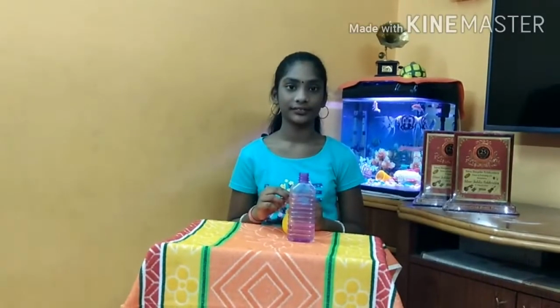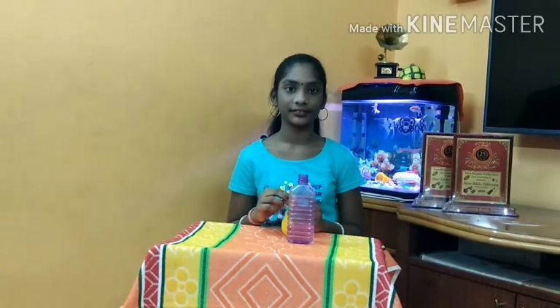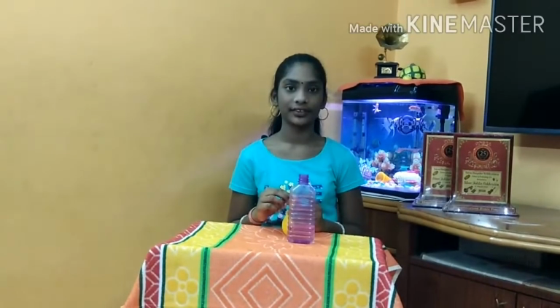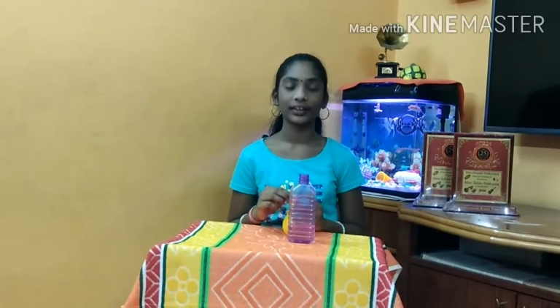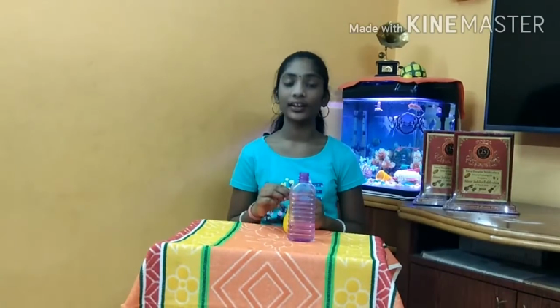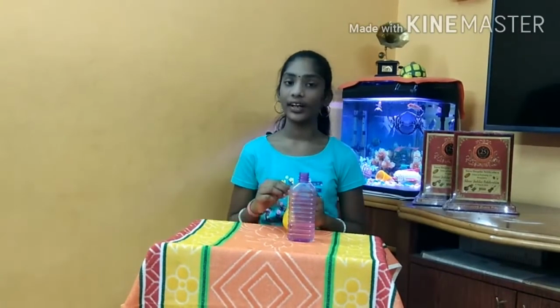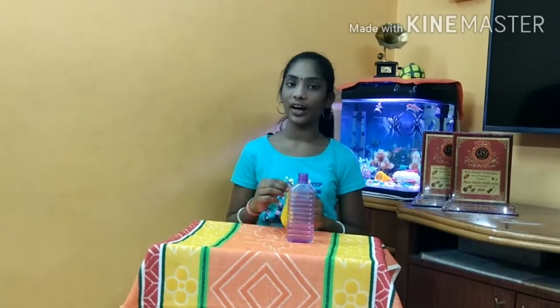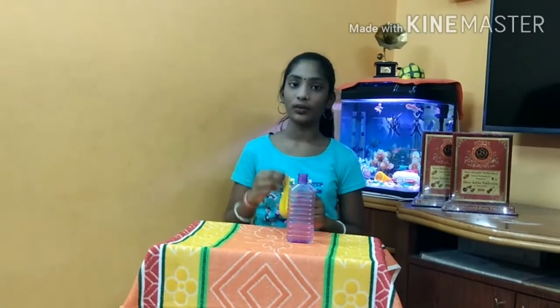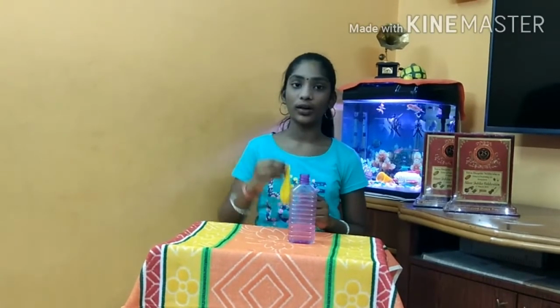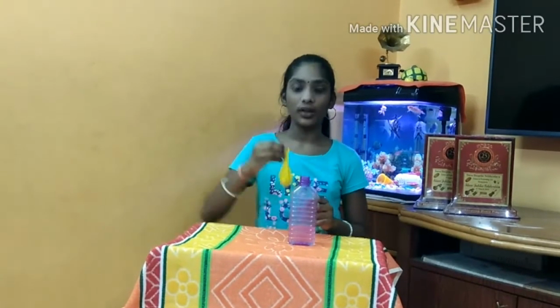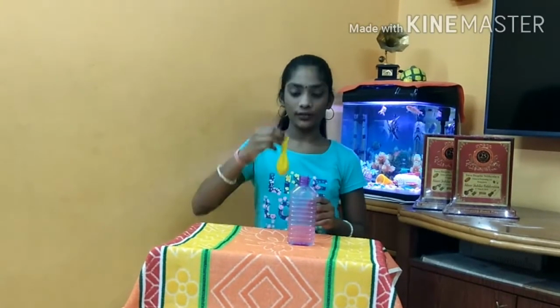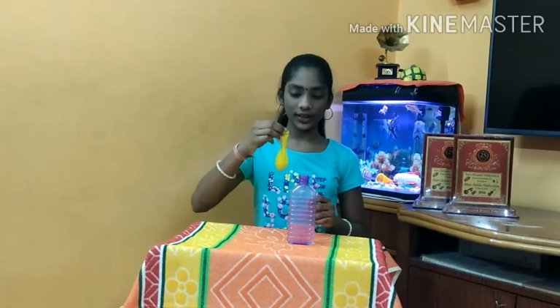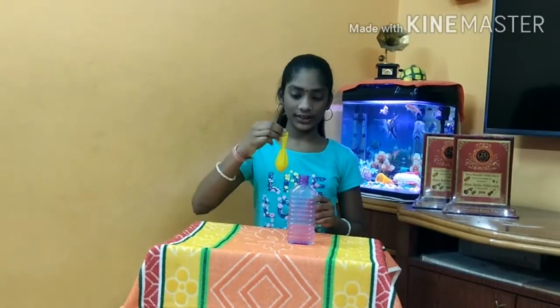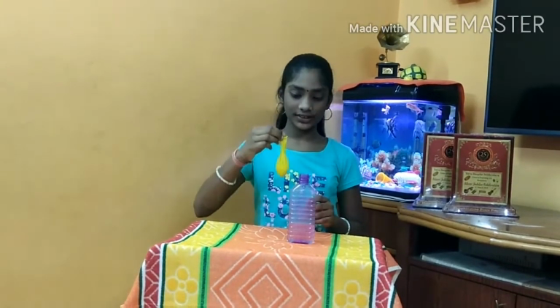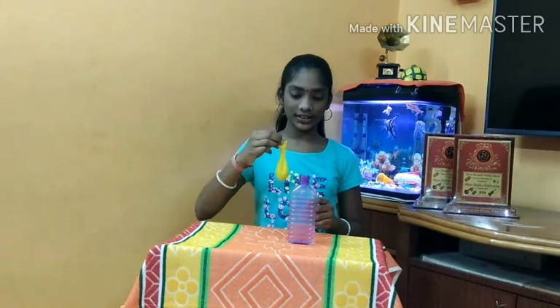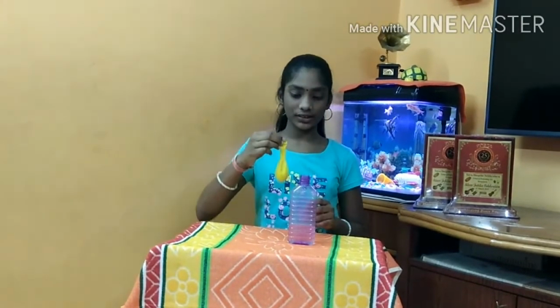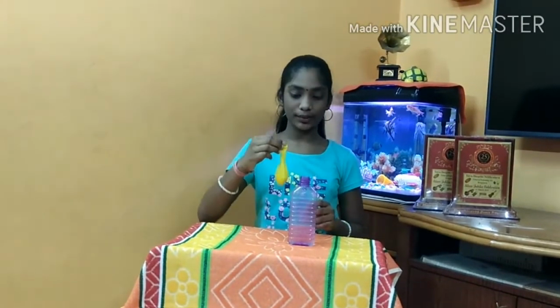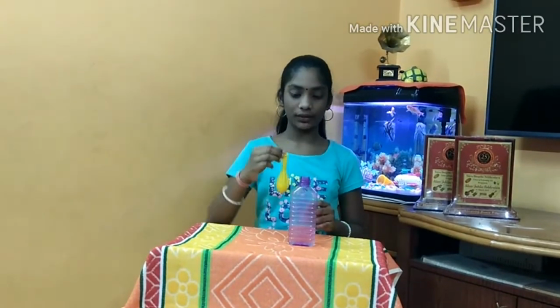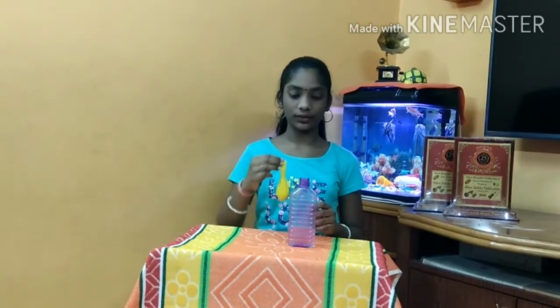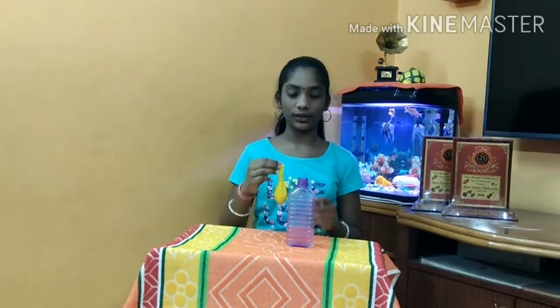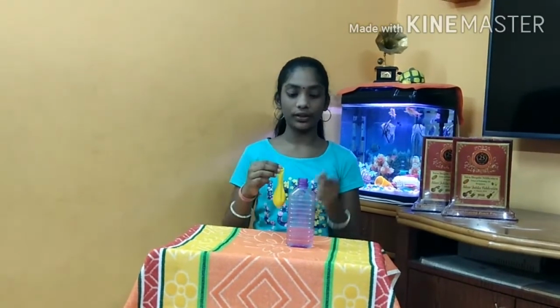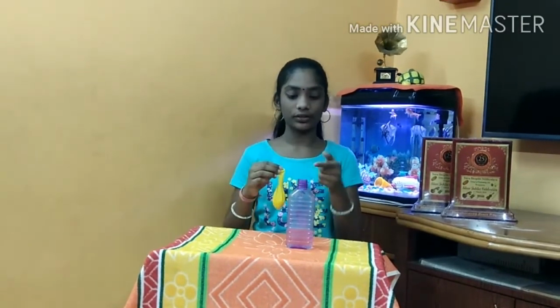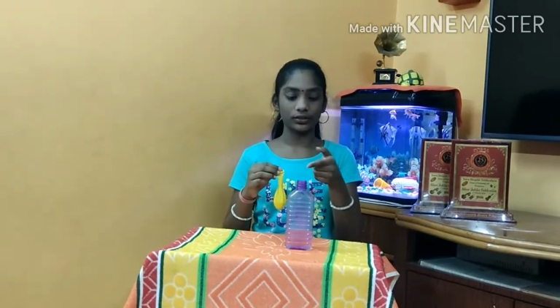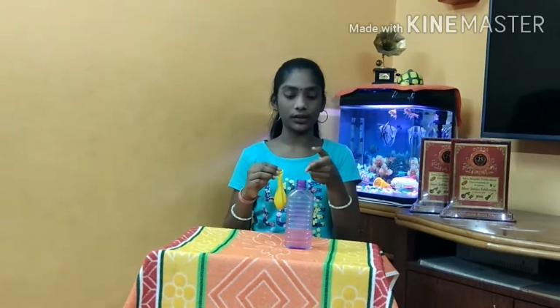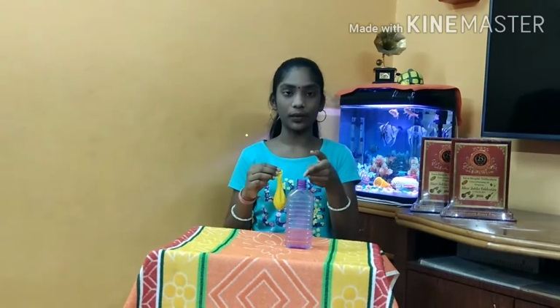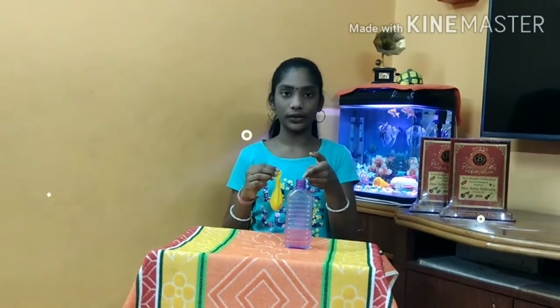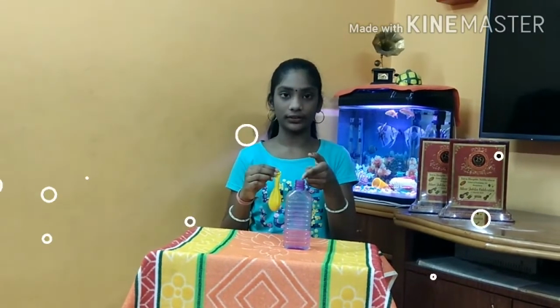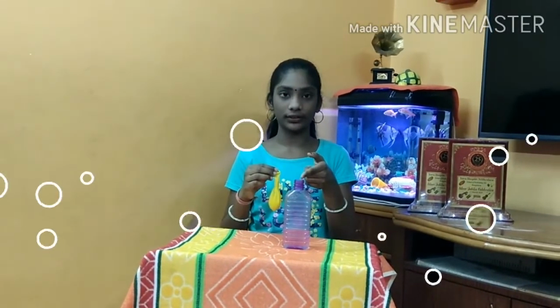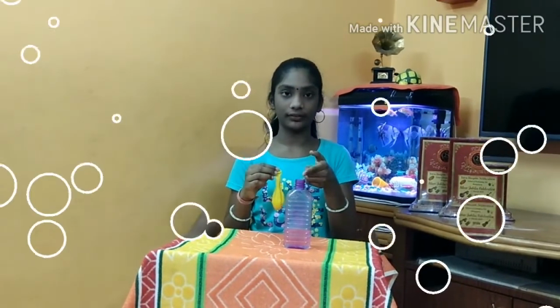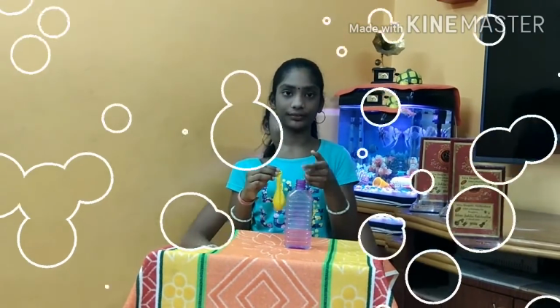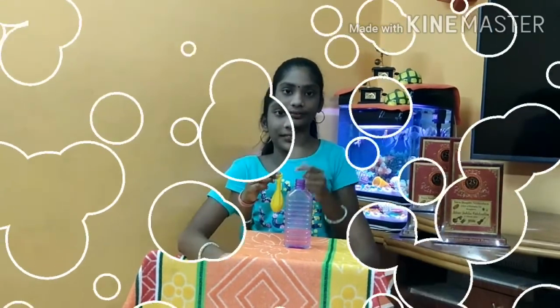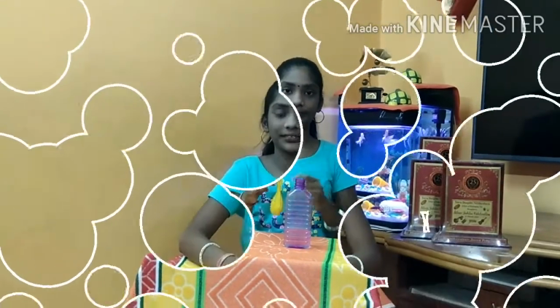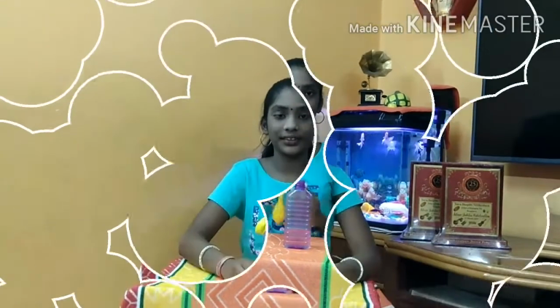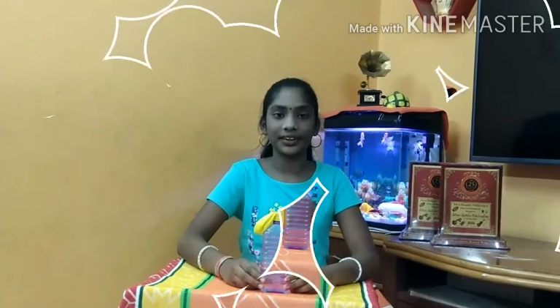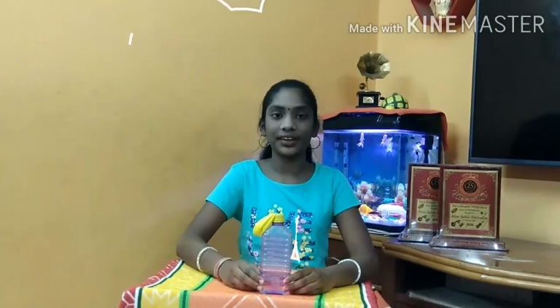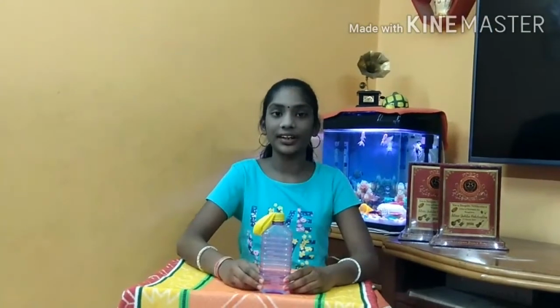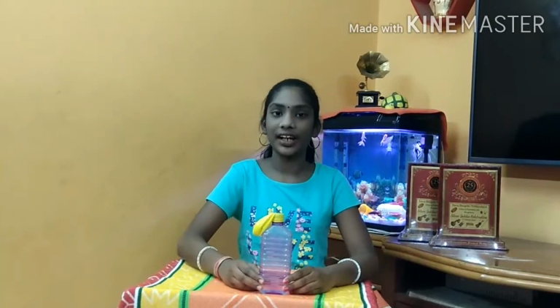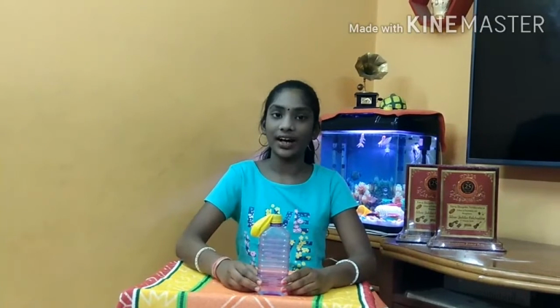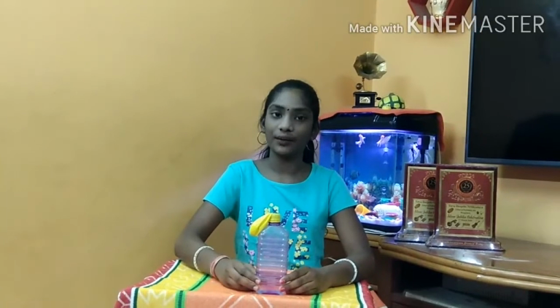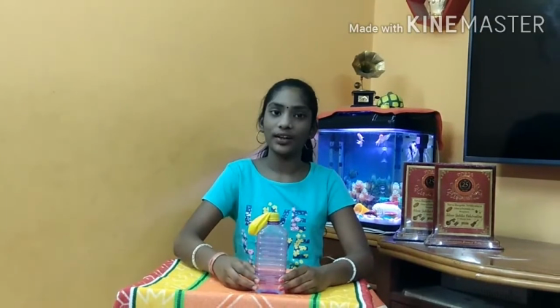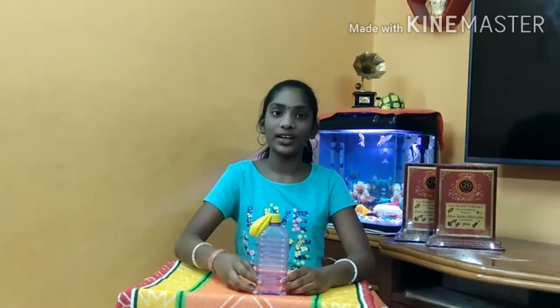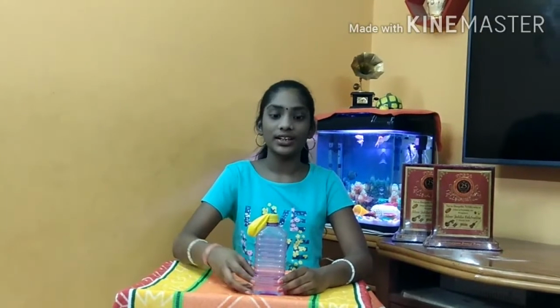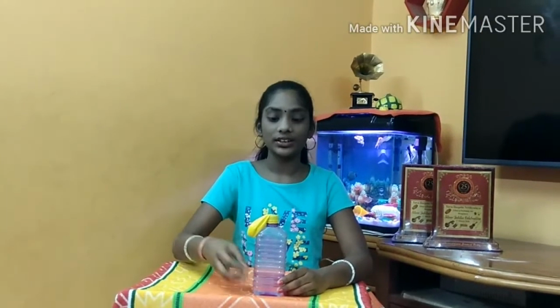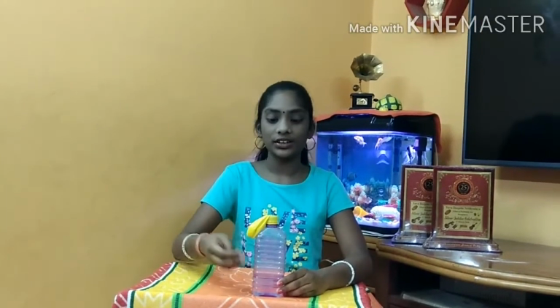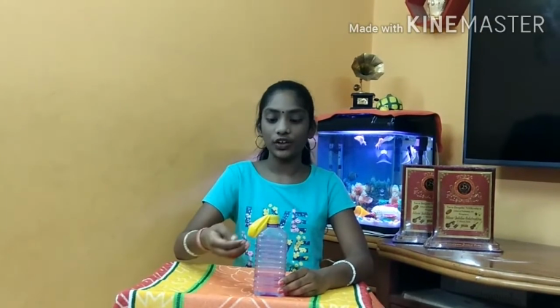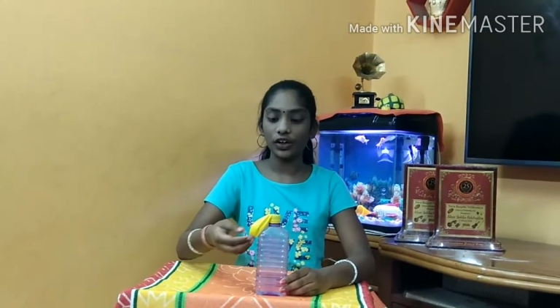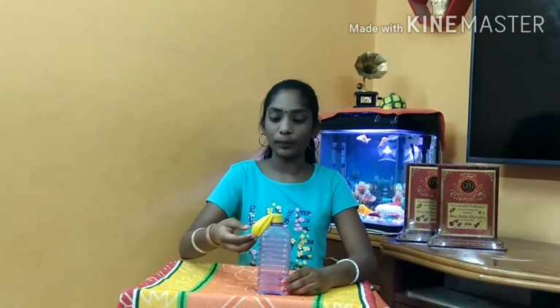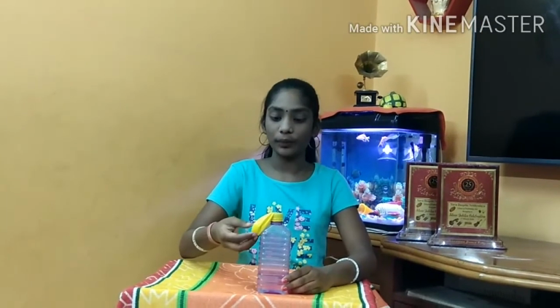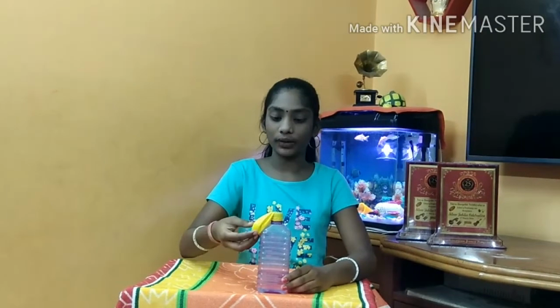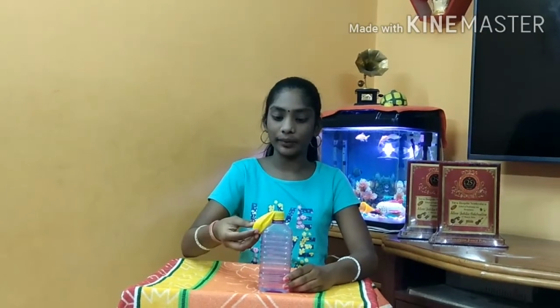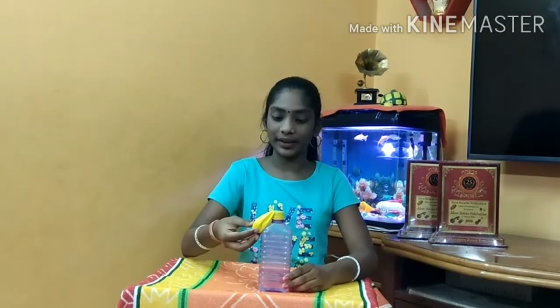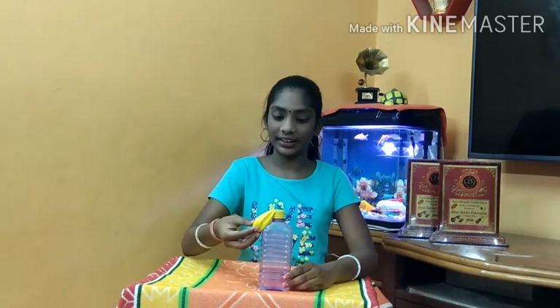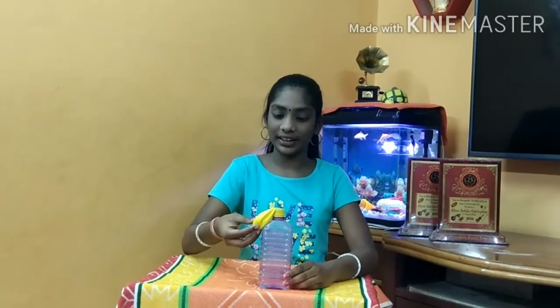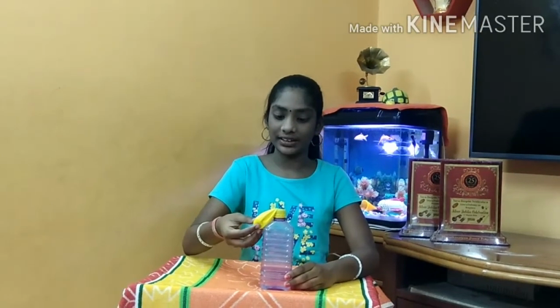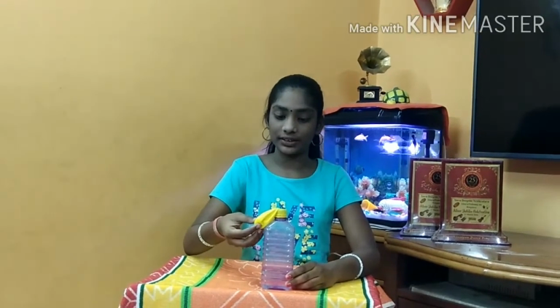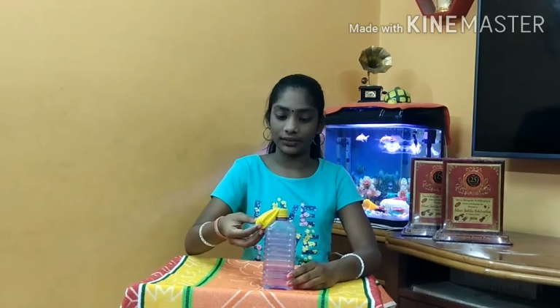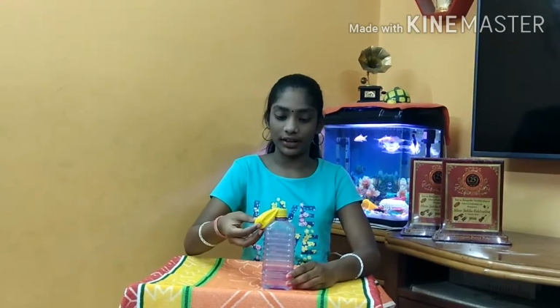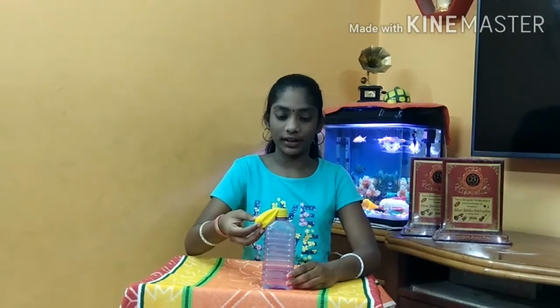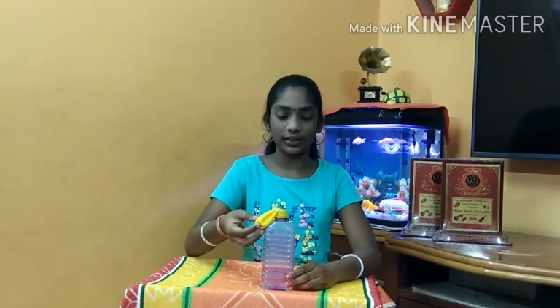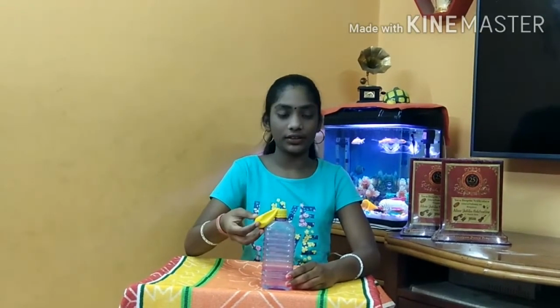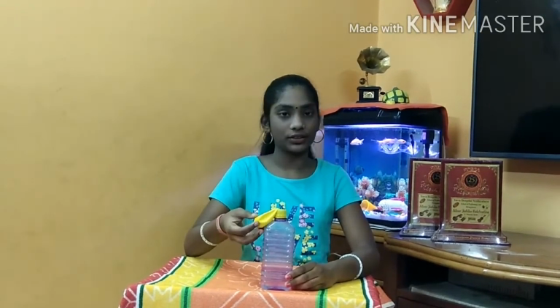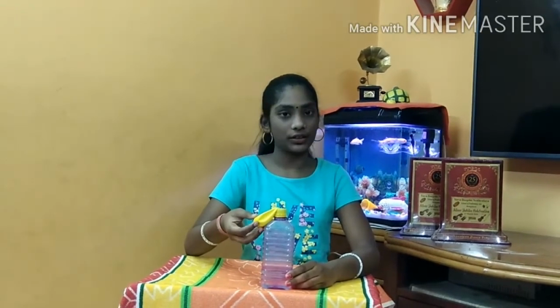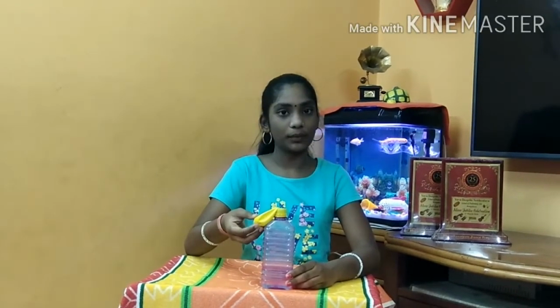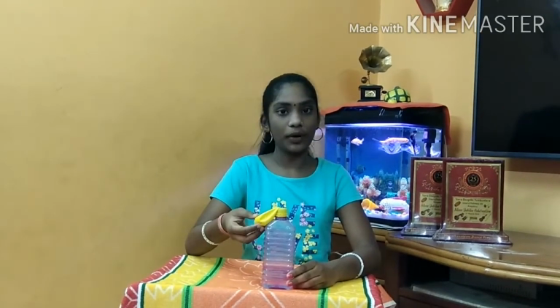Now fix this balloon into the bottle. Now slowly pour the baking soda into the bottle.